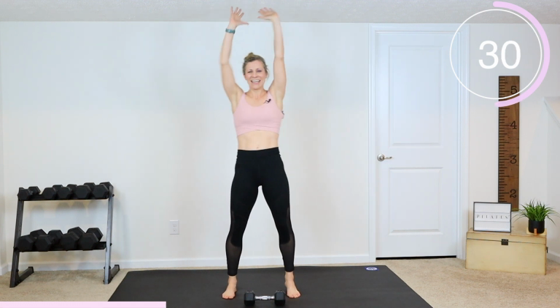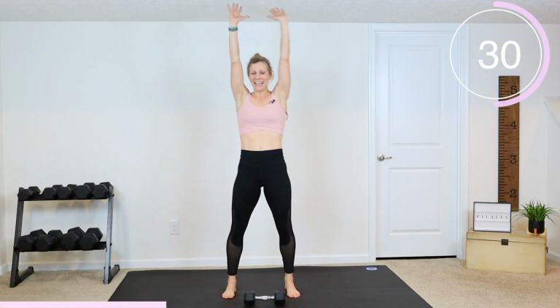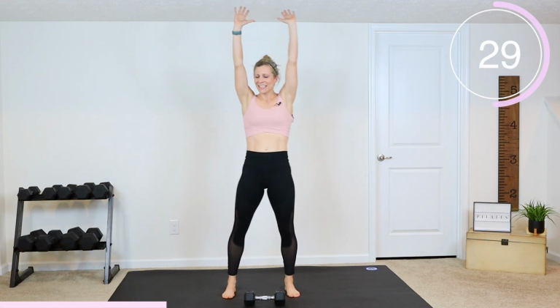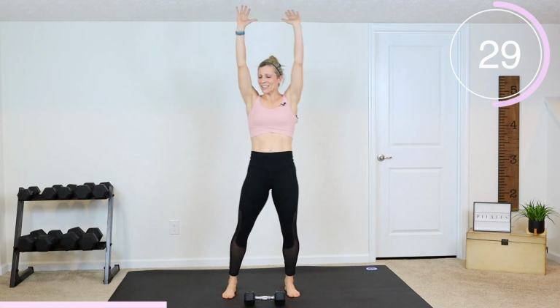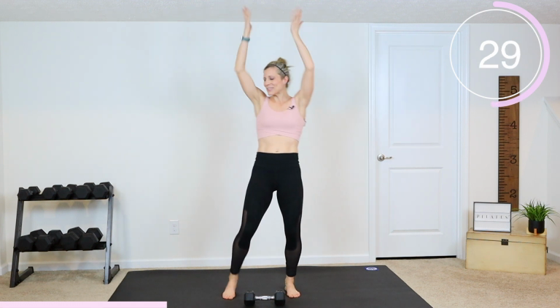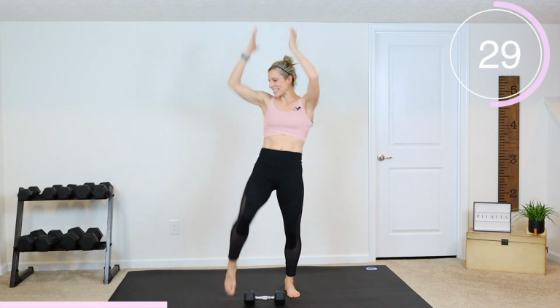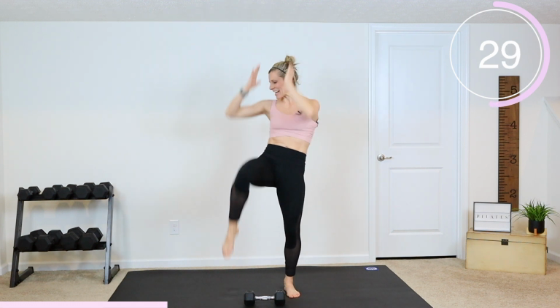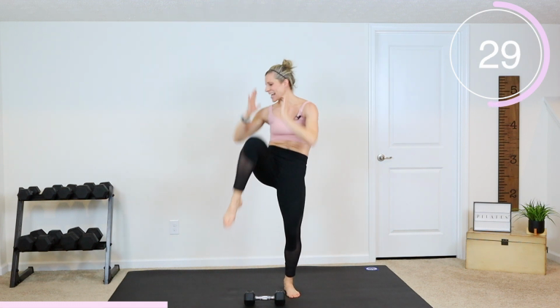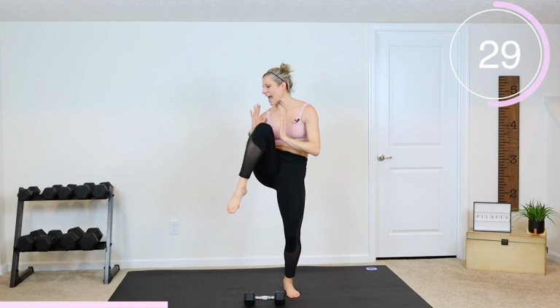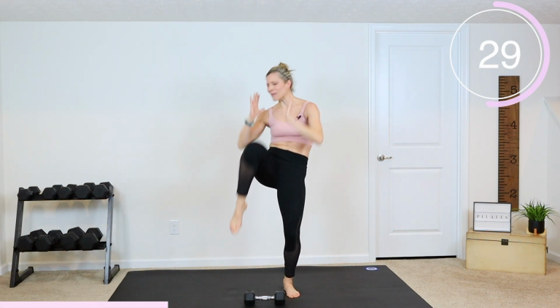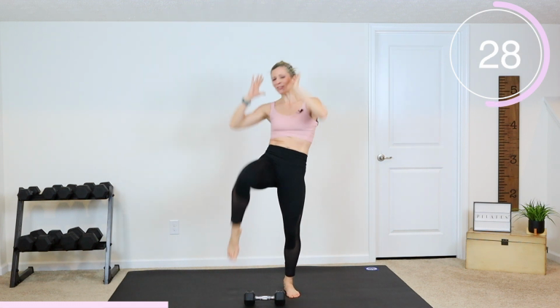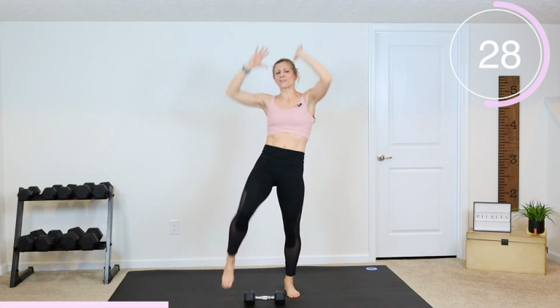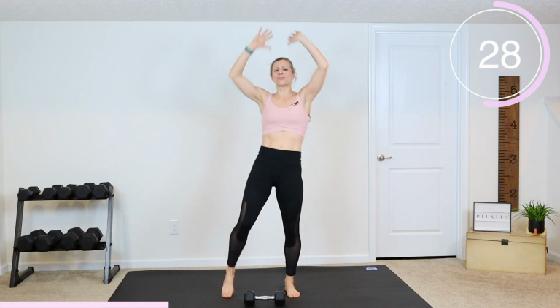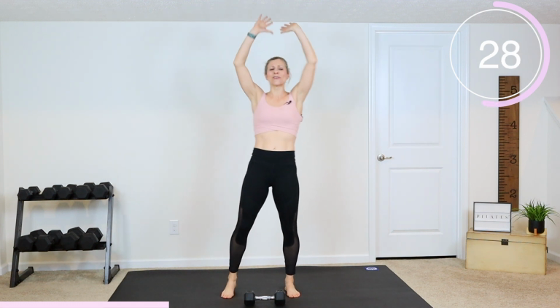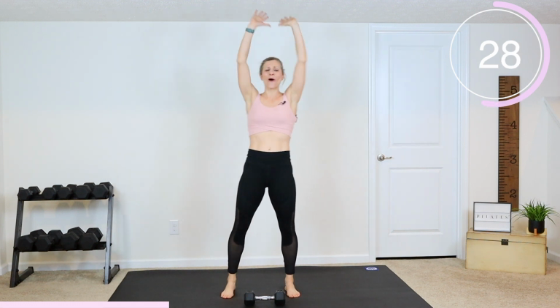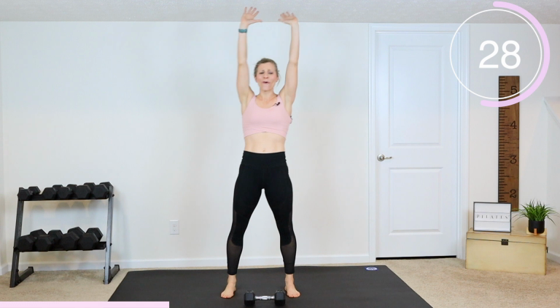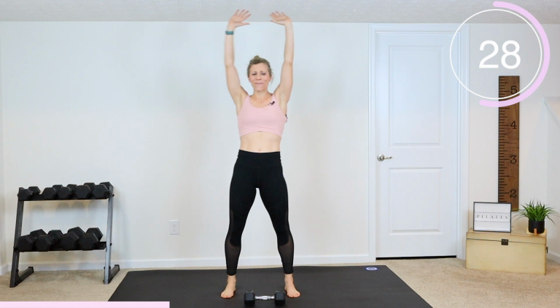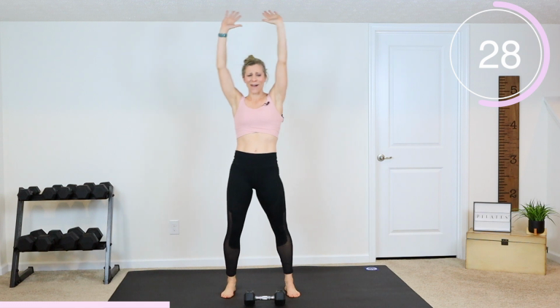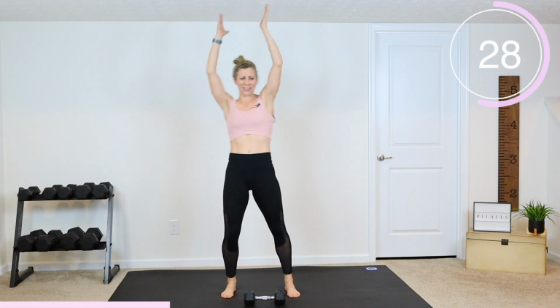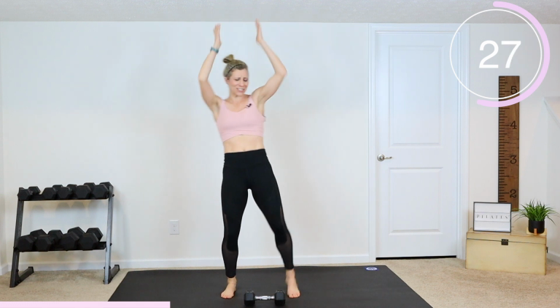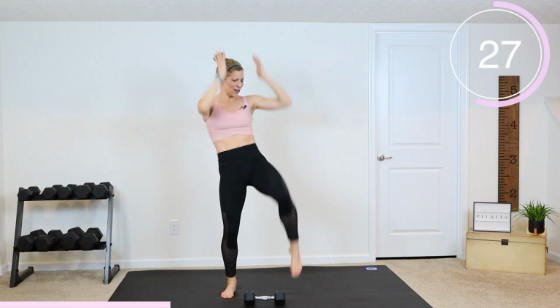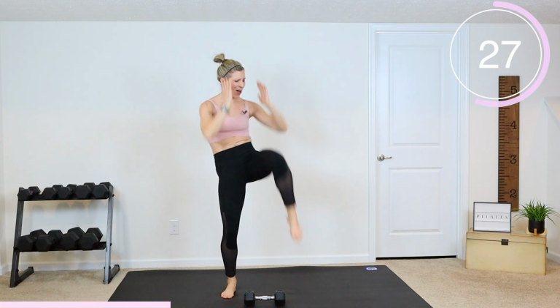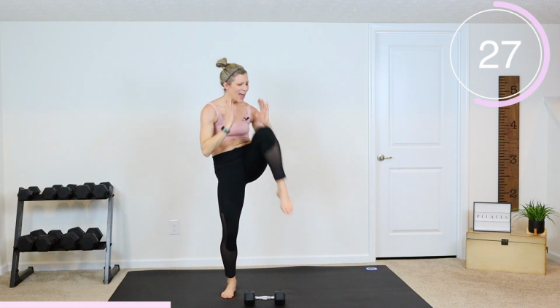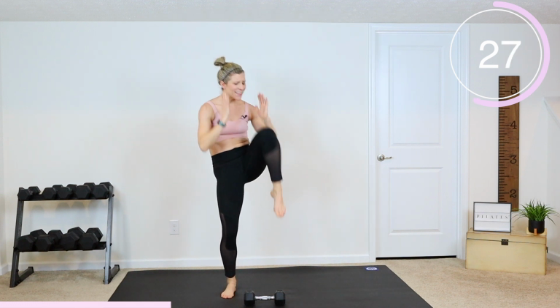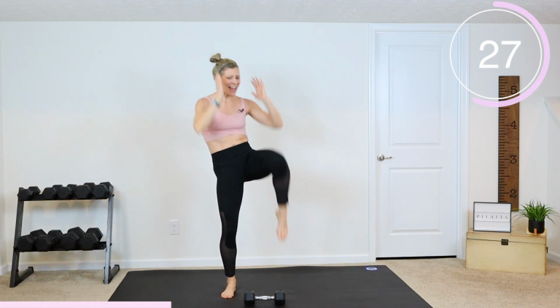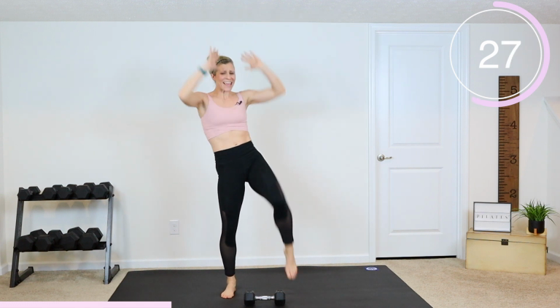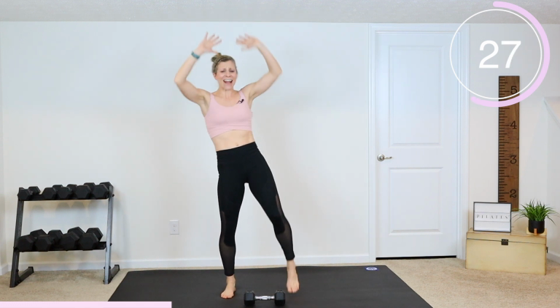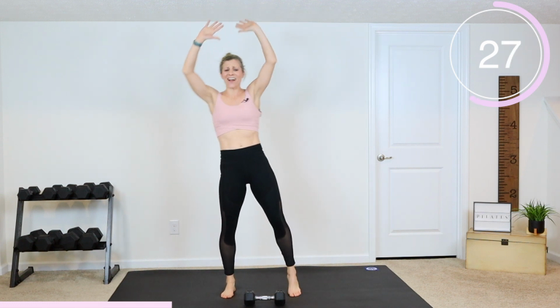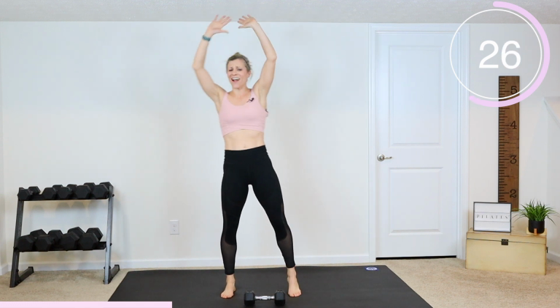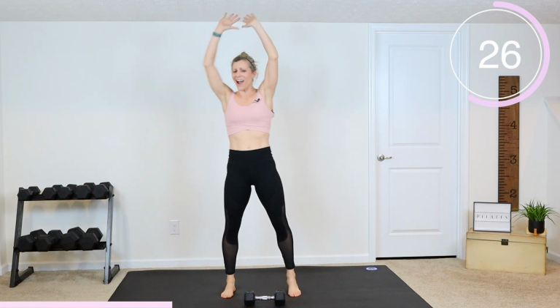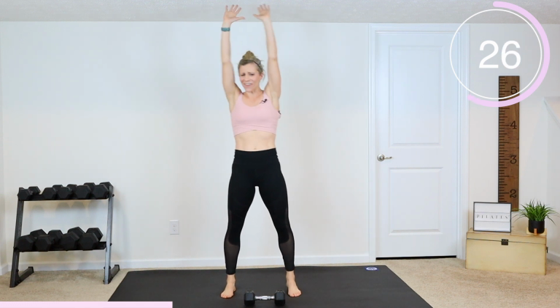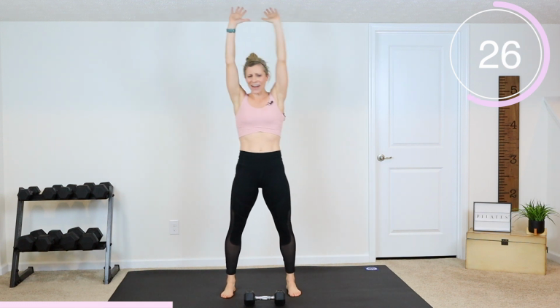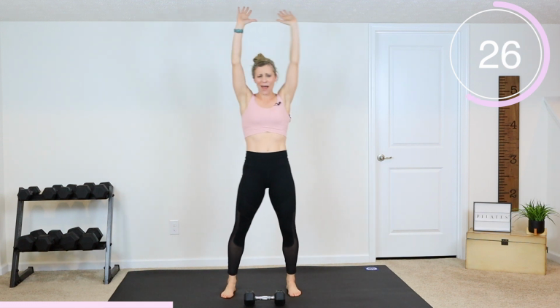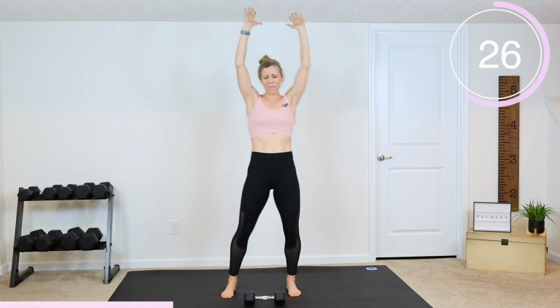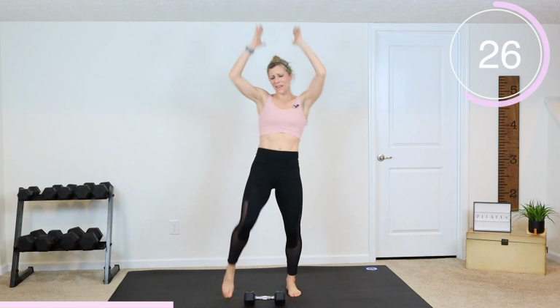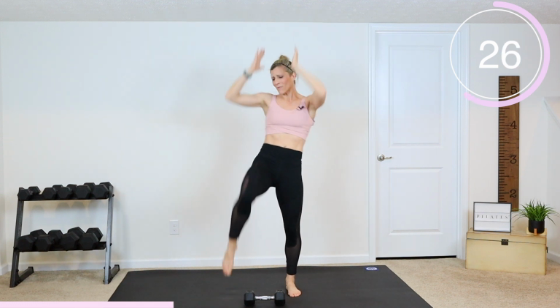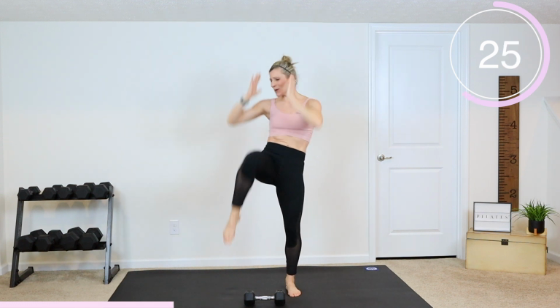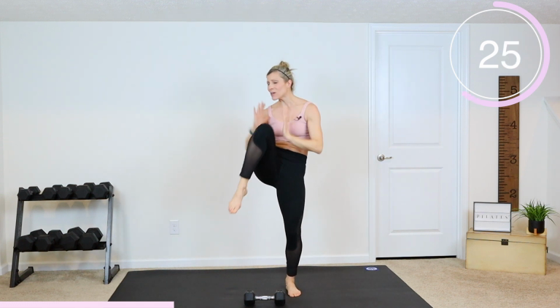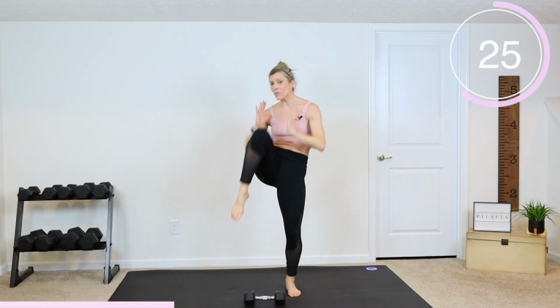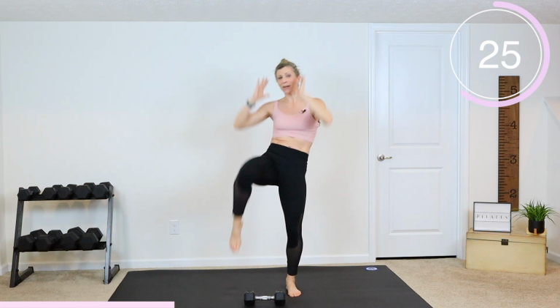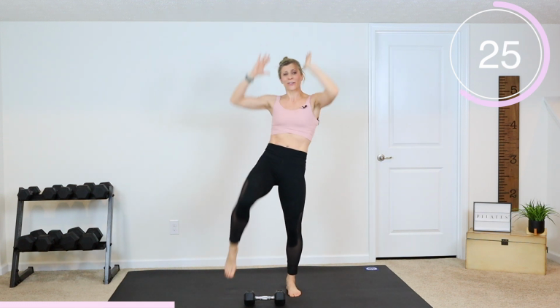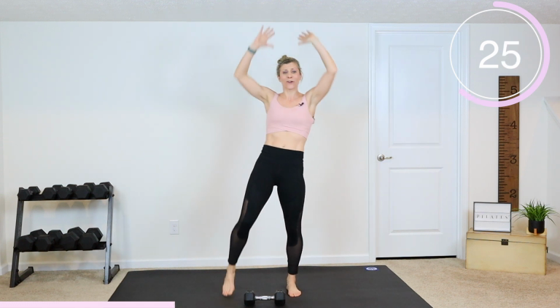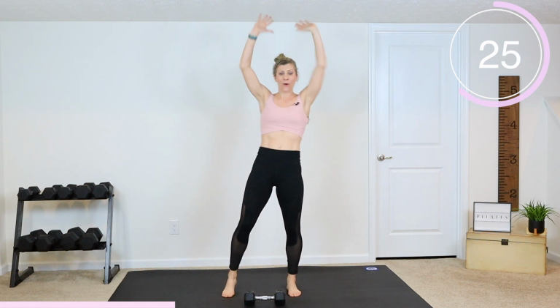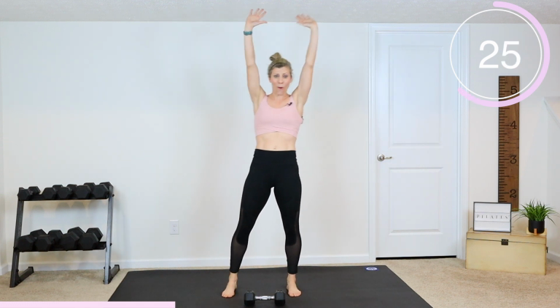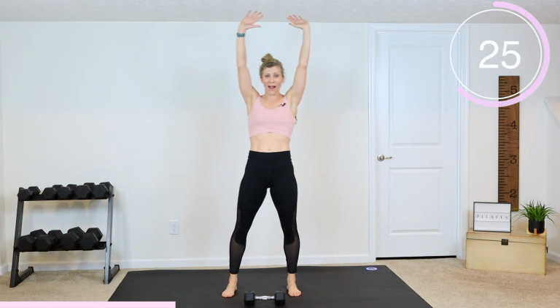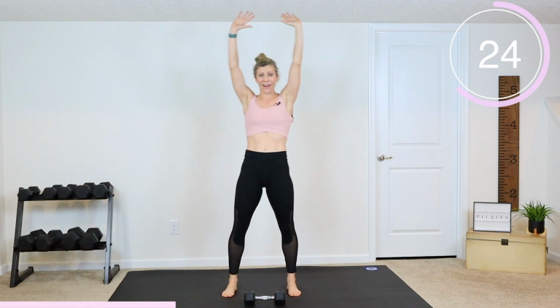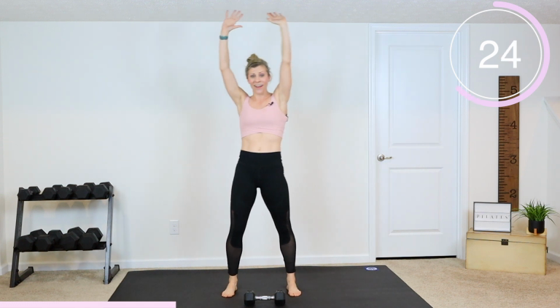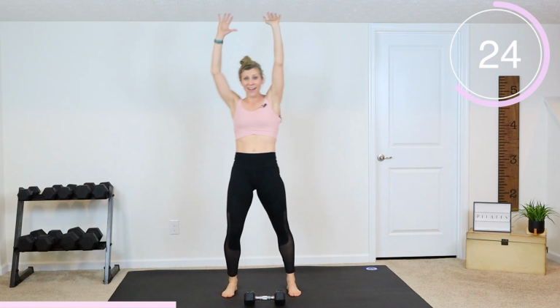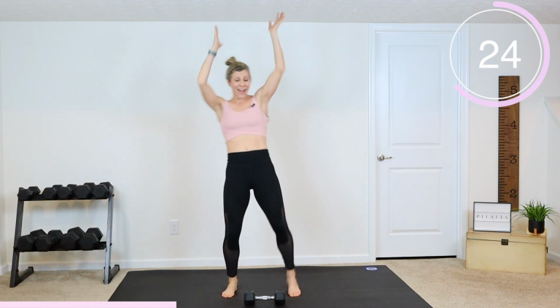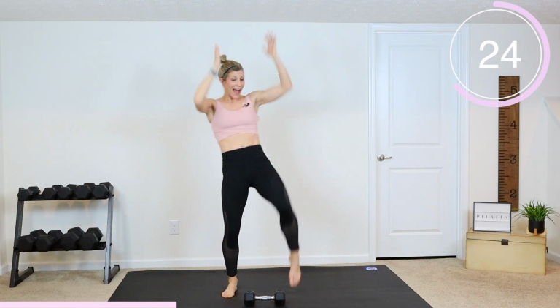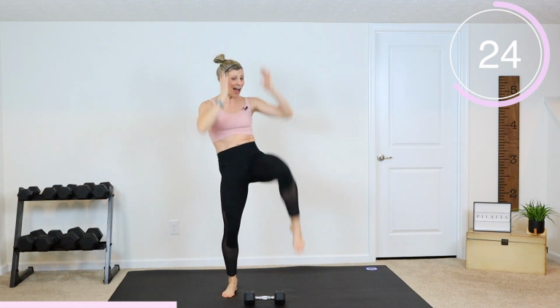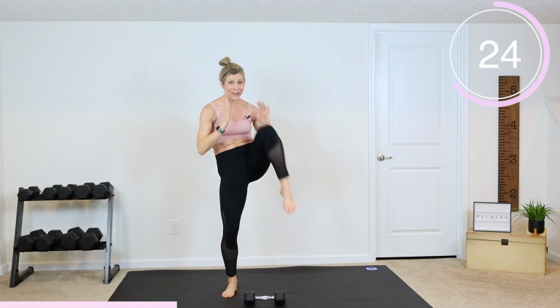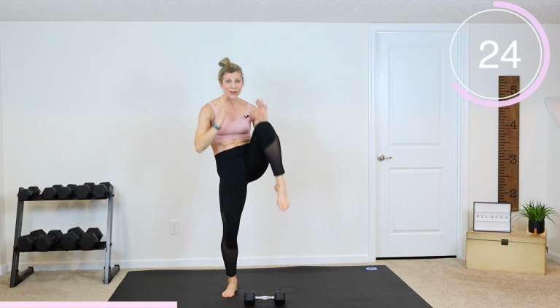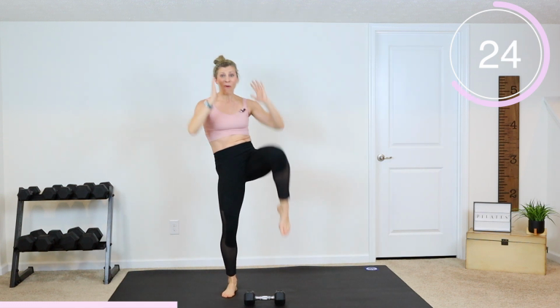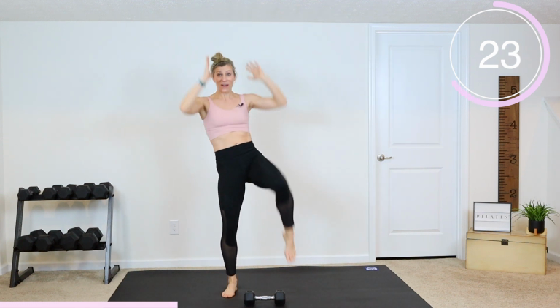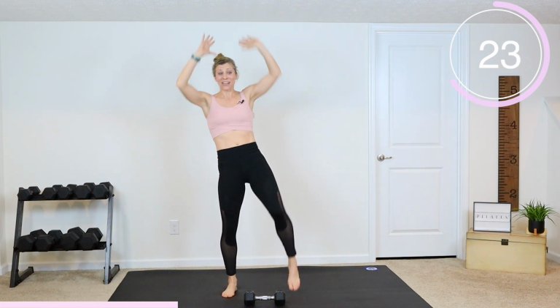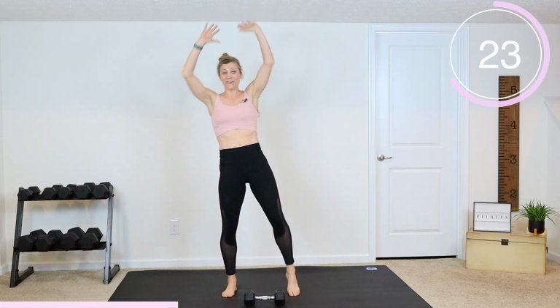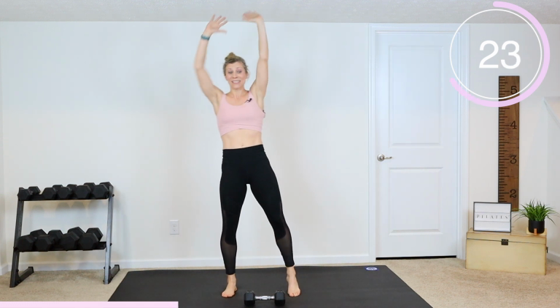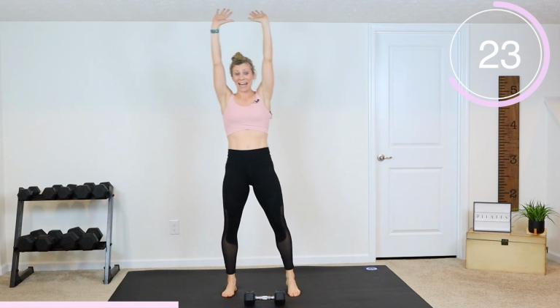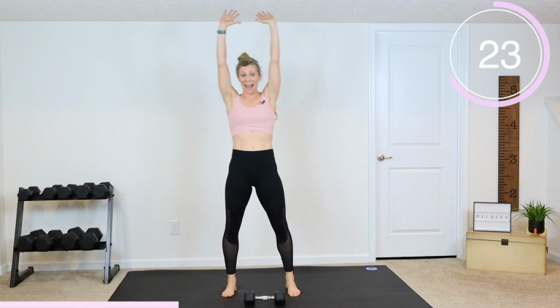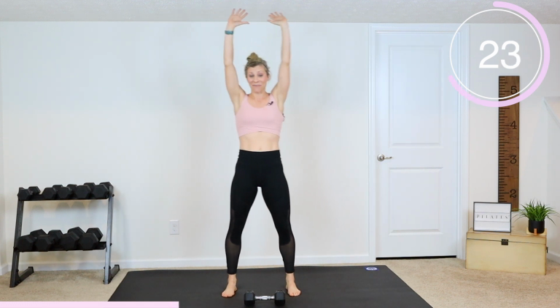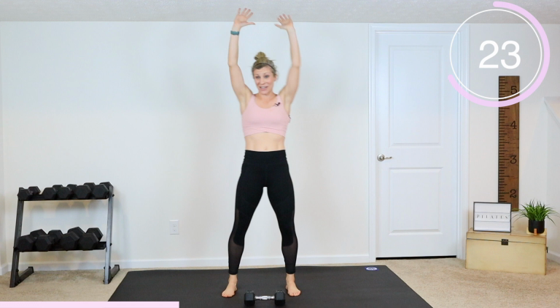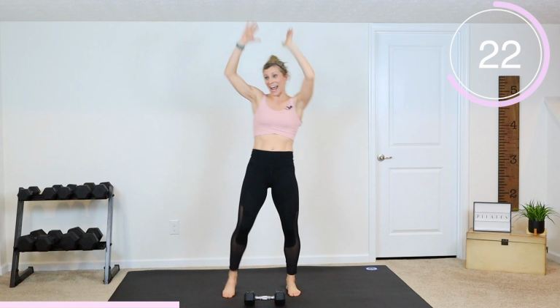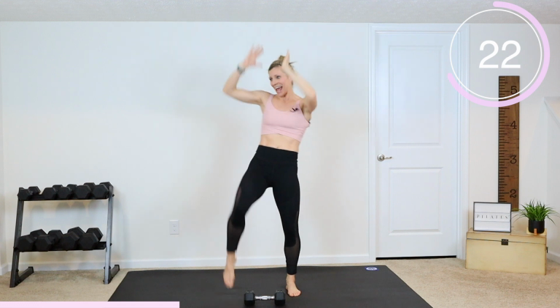Standing abs are so functional — they get our heart rate up and they really work your core the way you're going to use it every day.